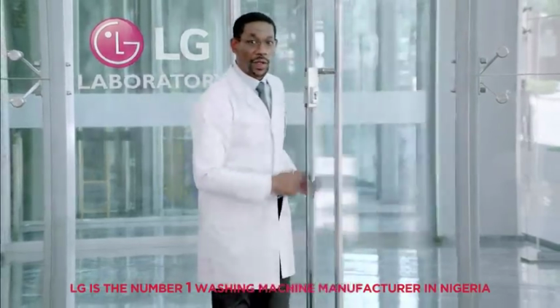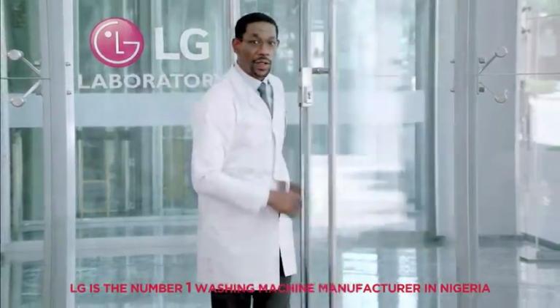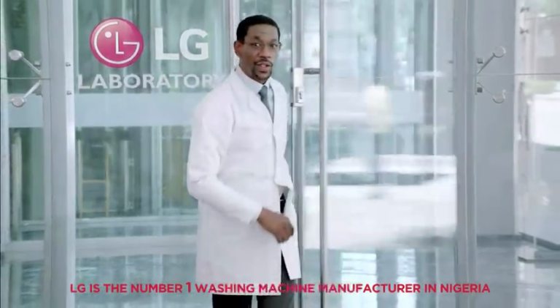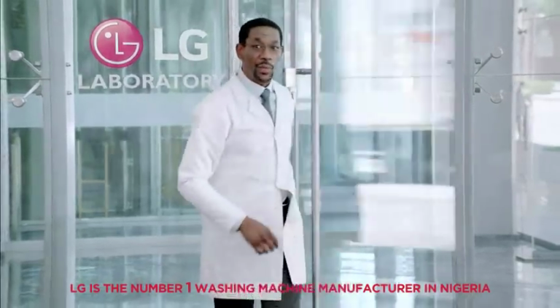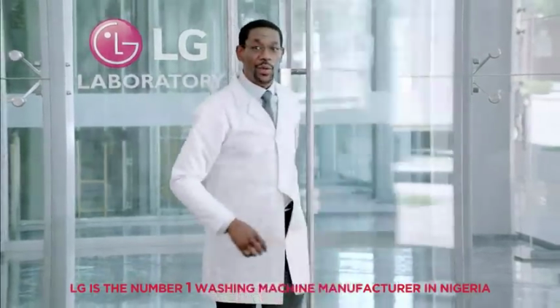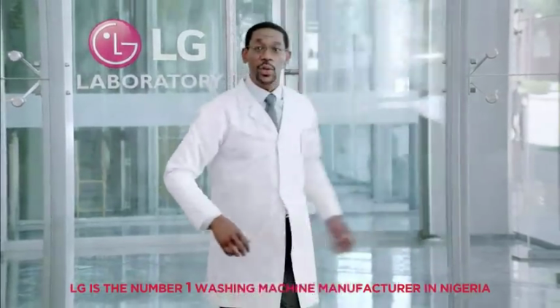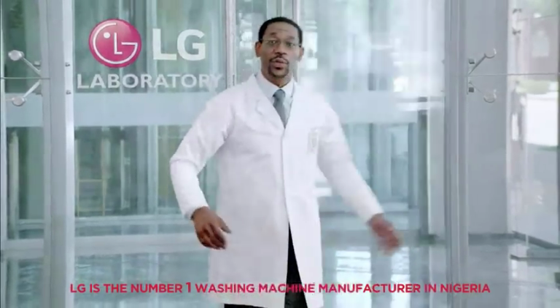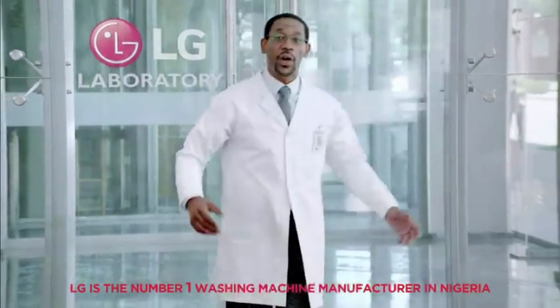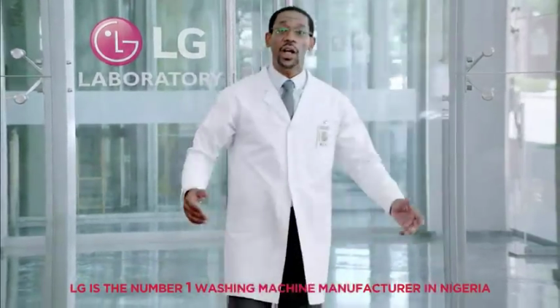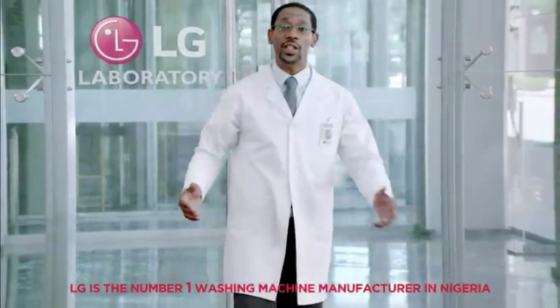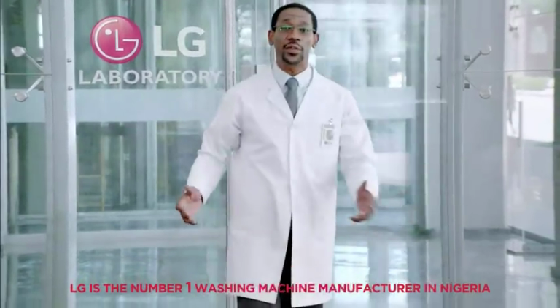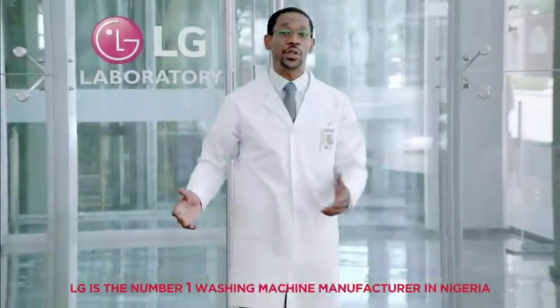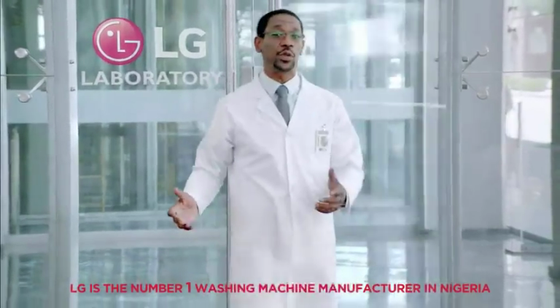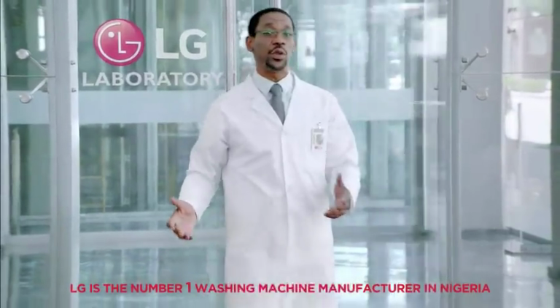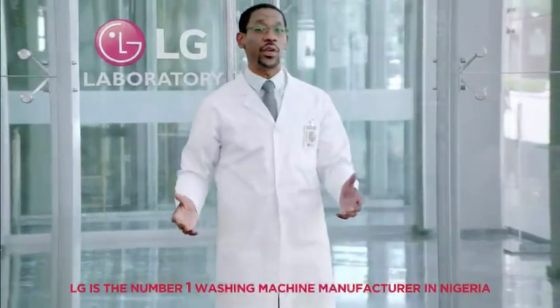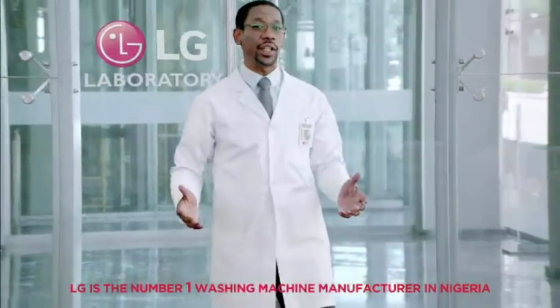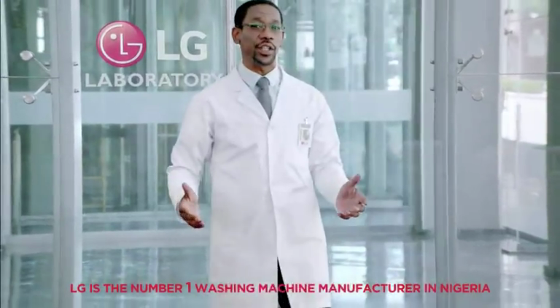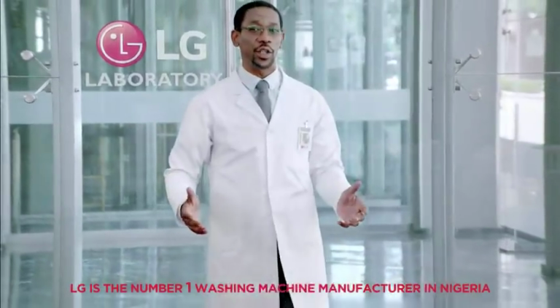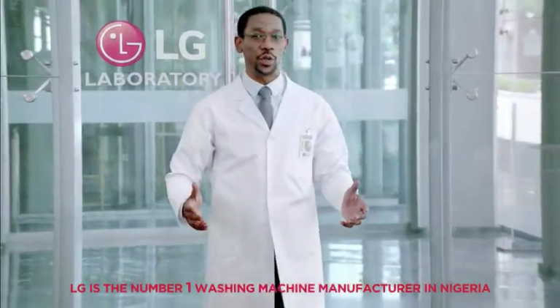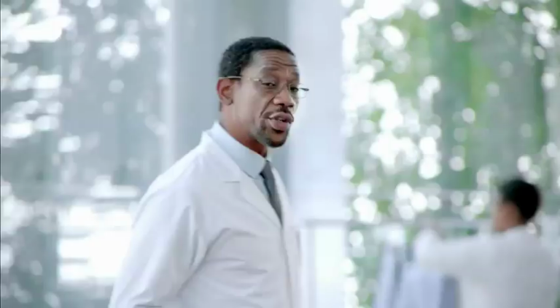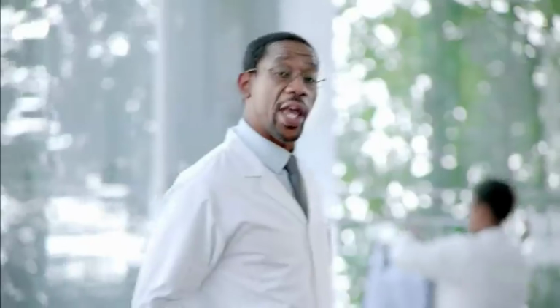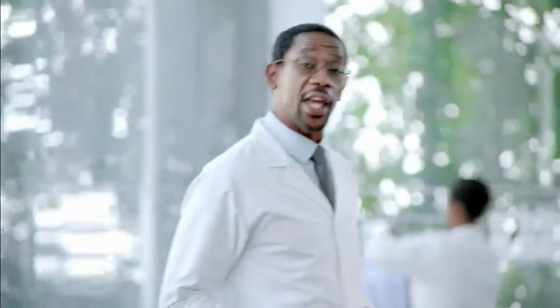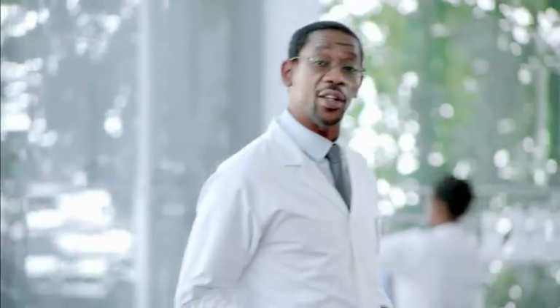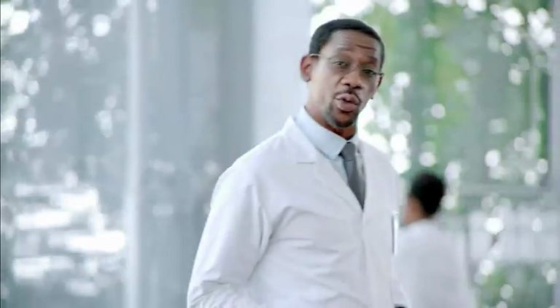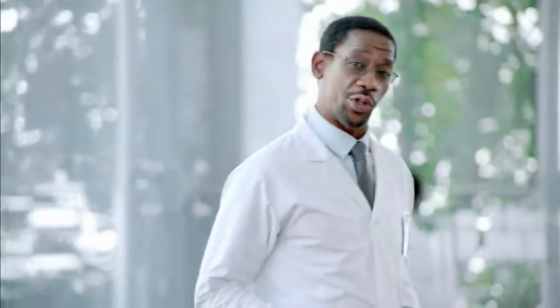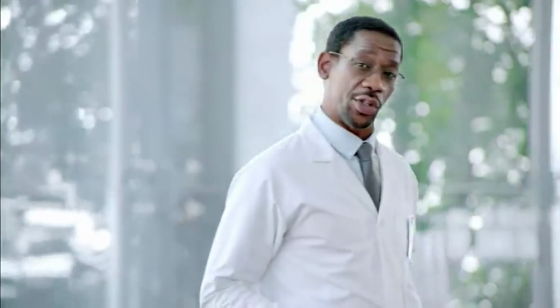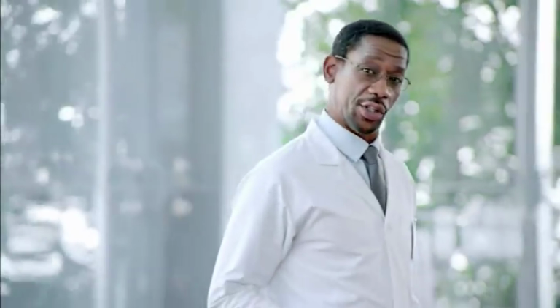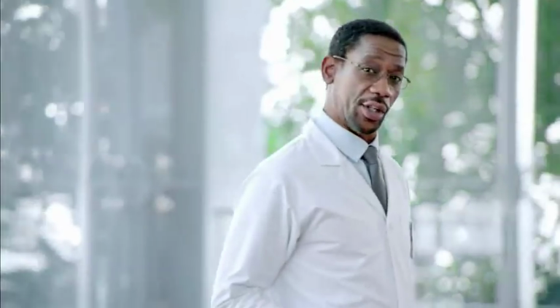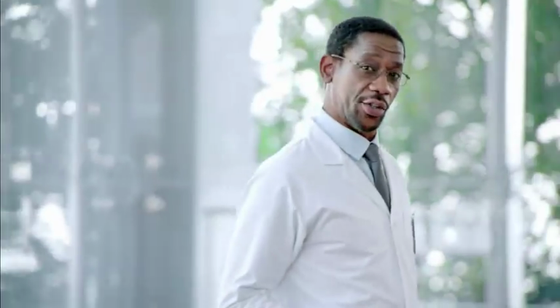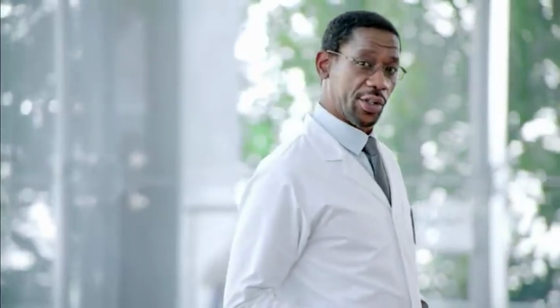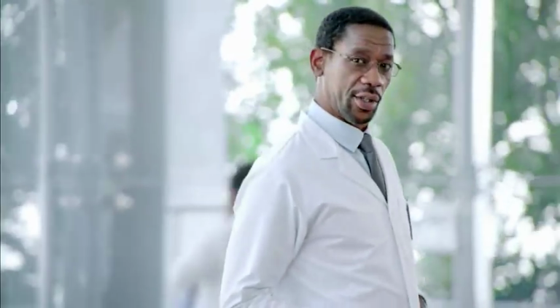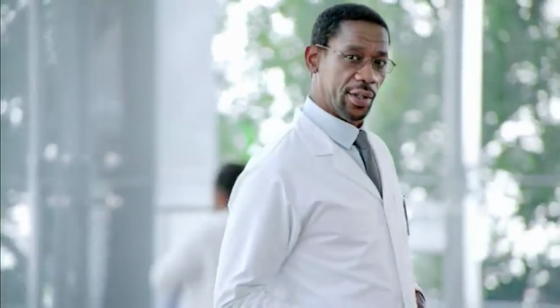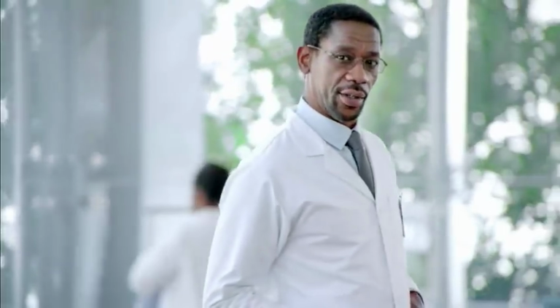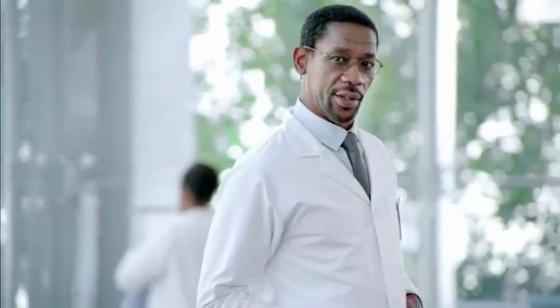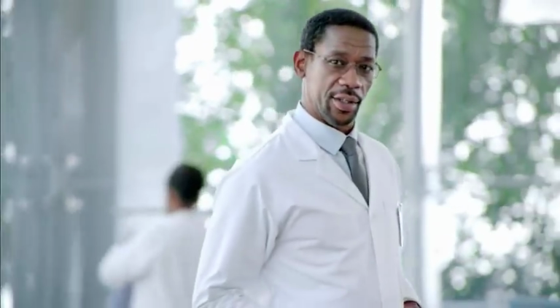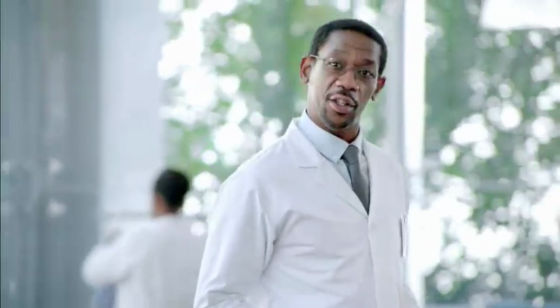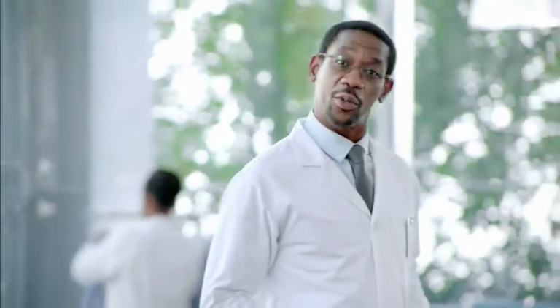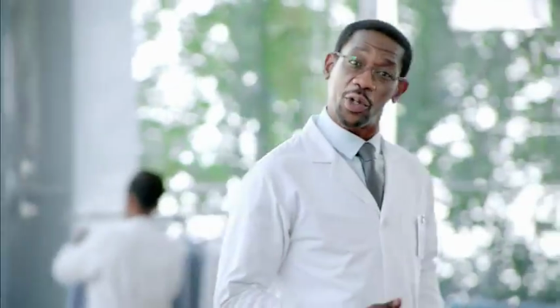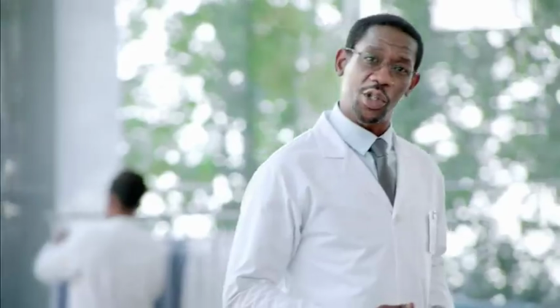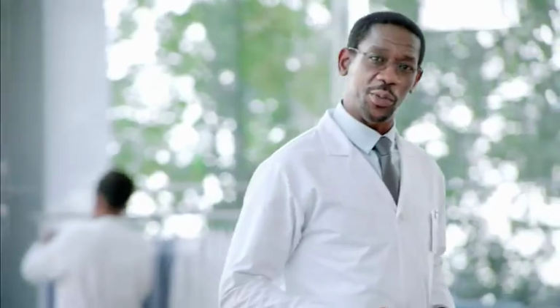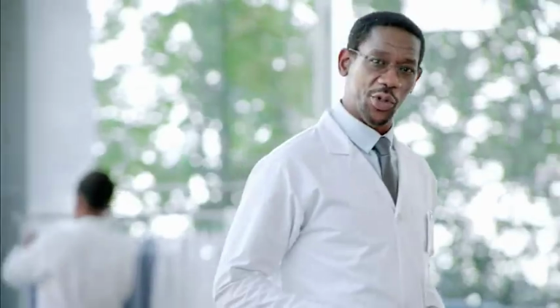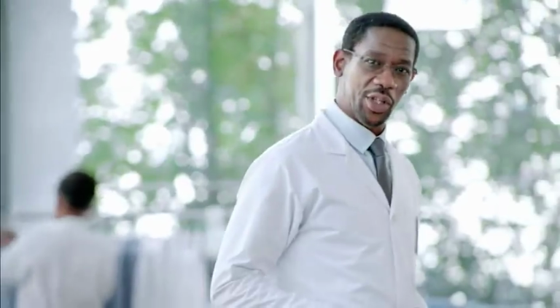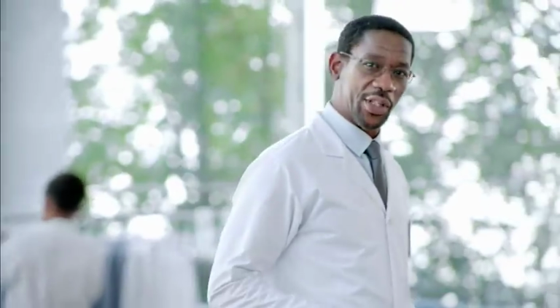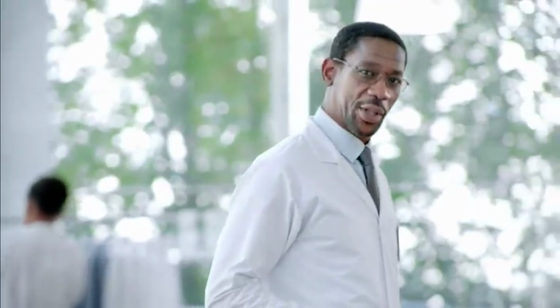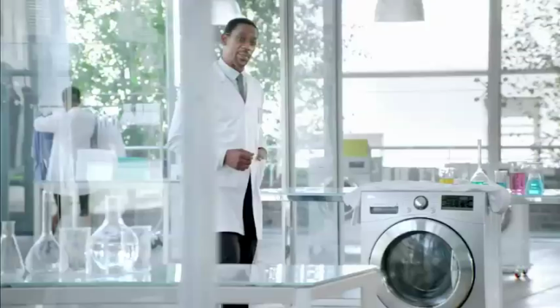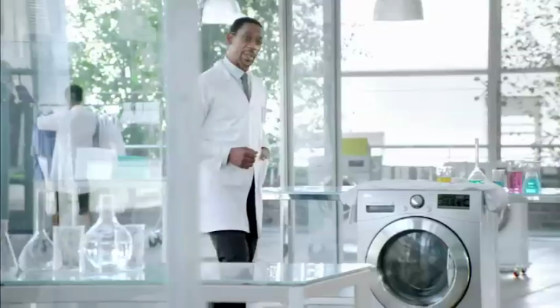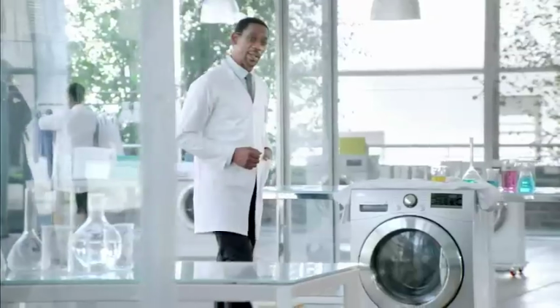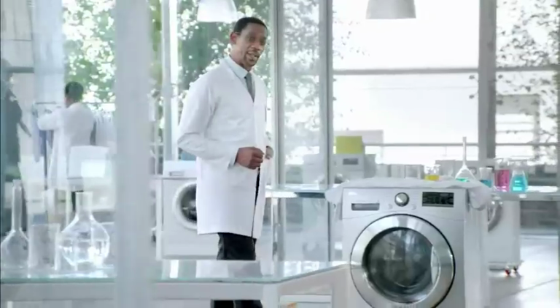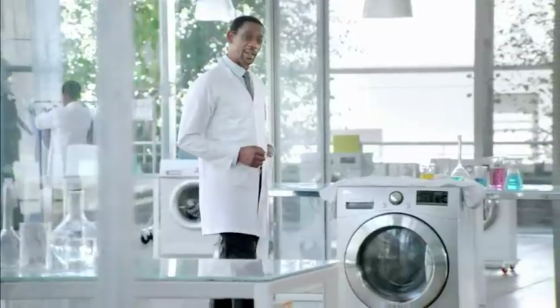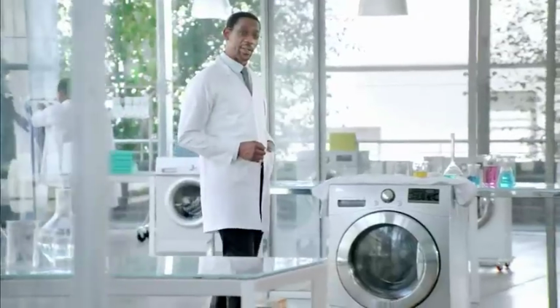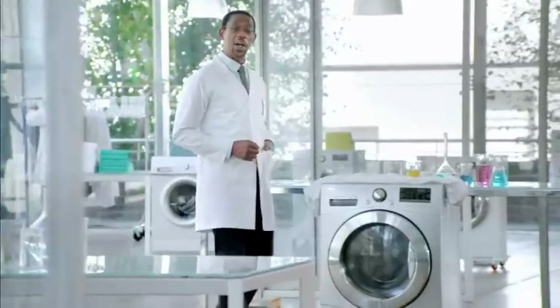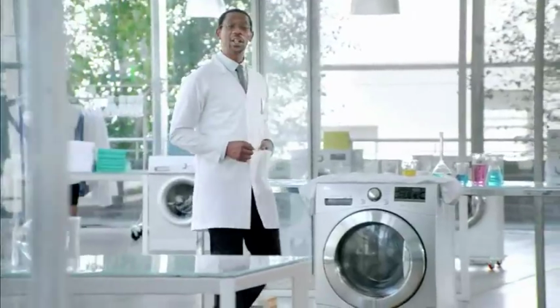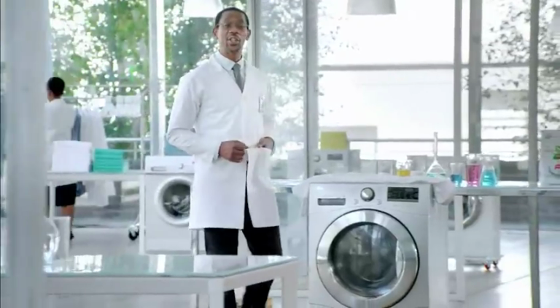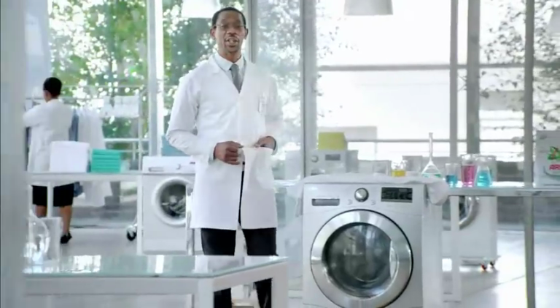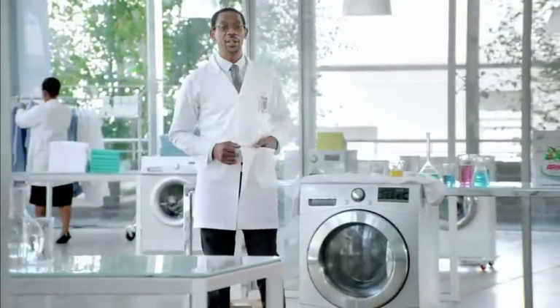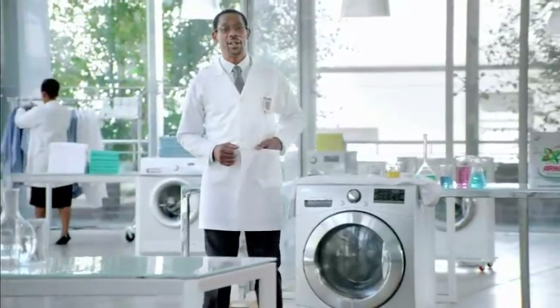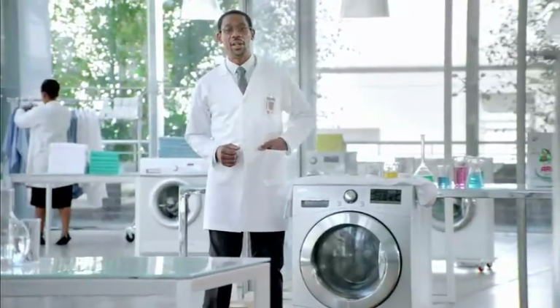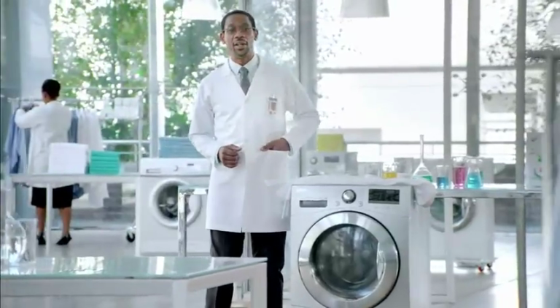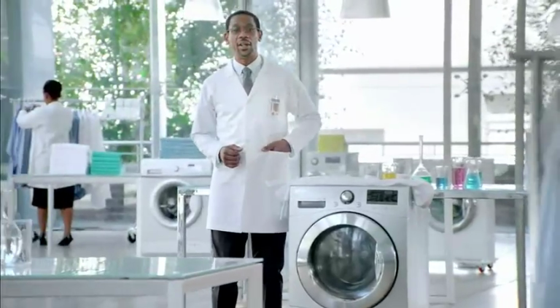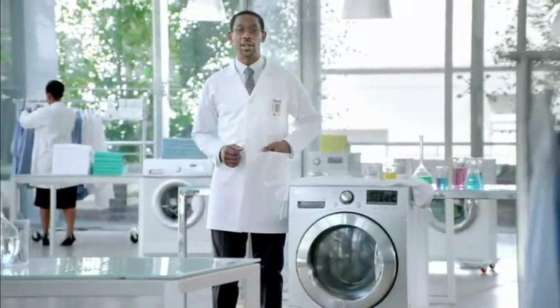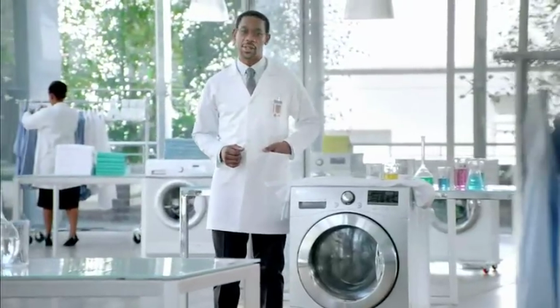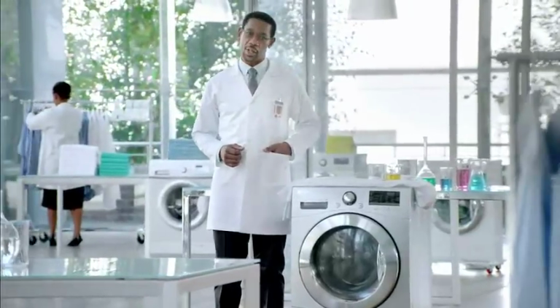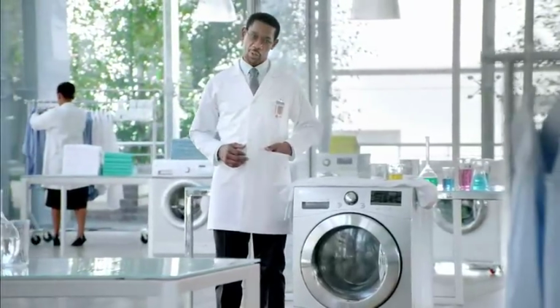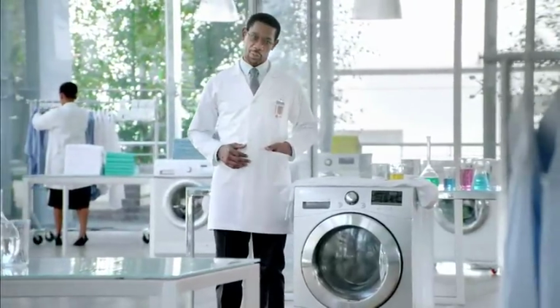Some of you have asked if it's alright to use hand wash detergent in your washing machine. The answer is no.